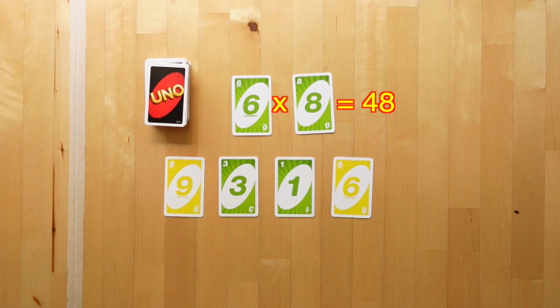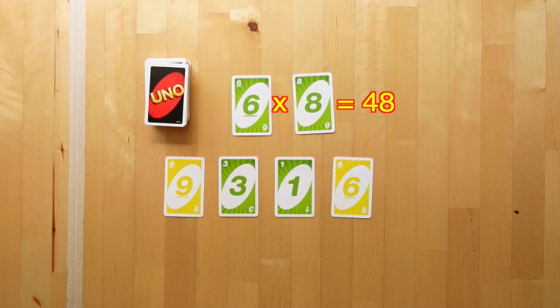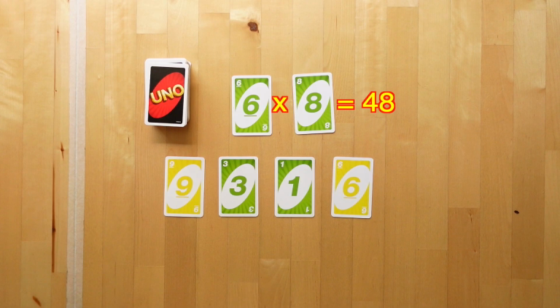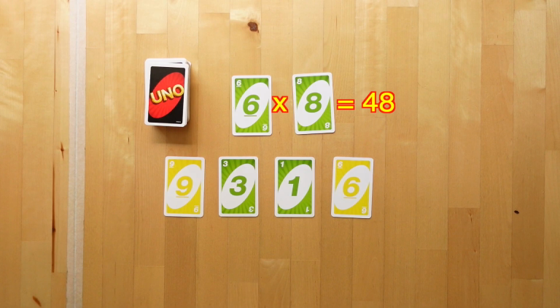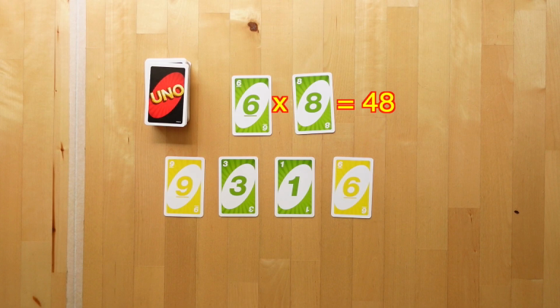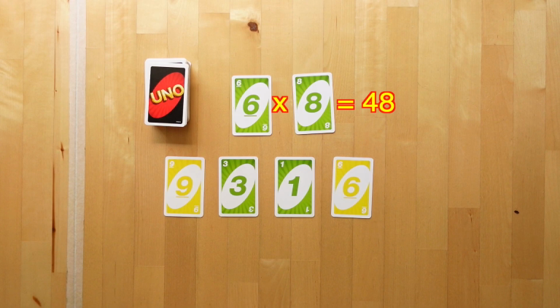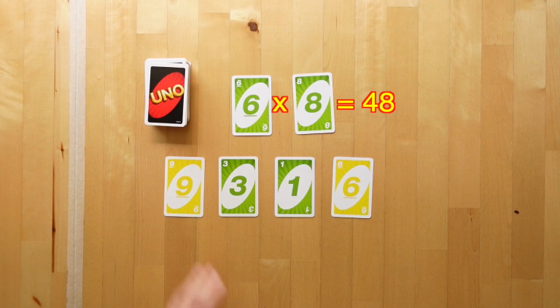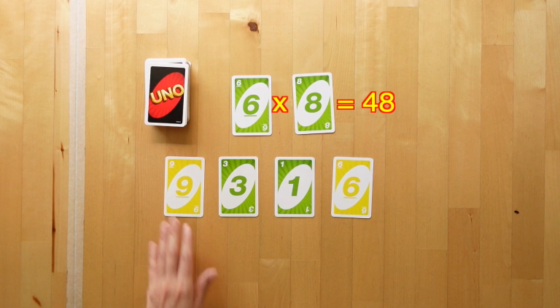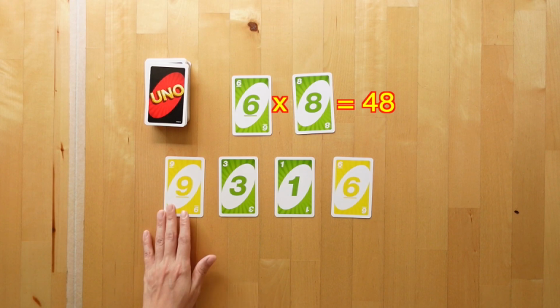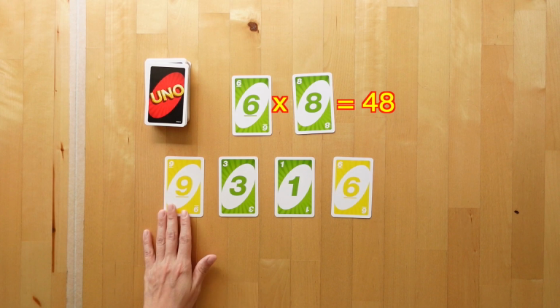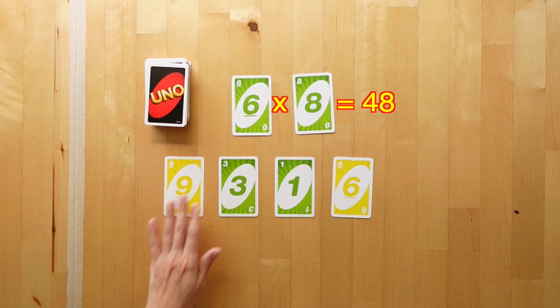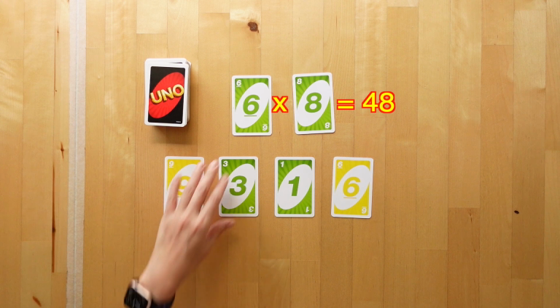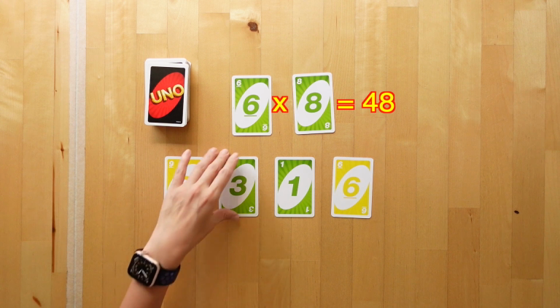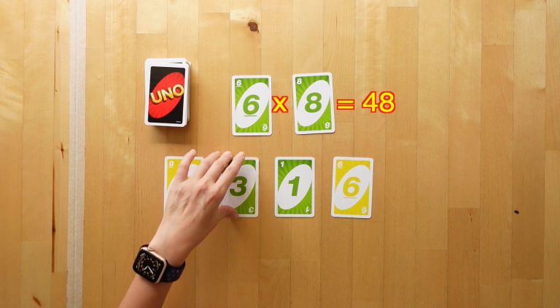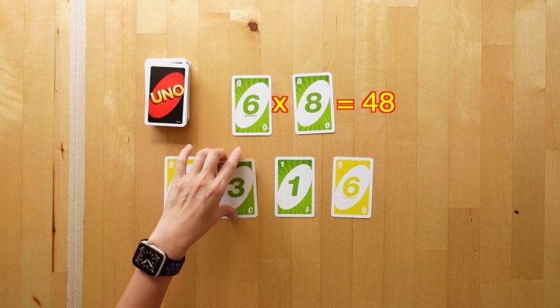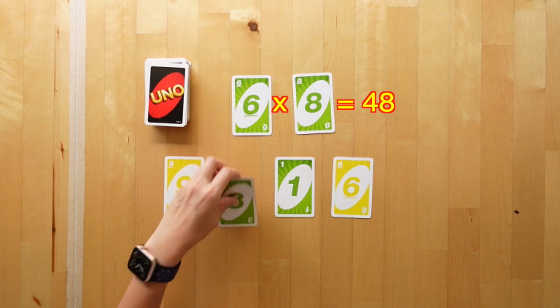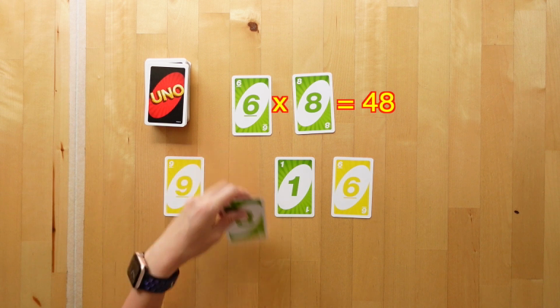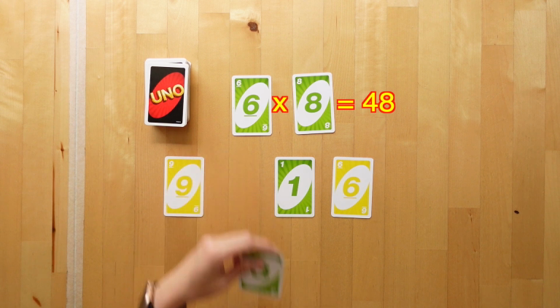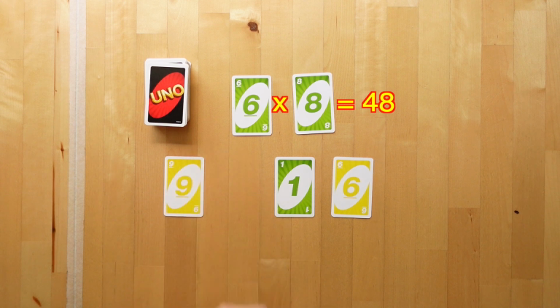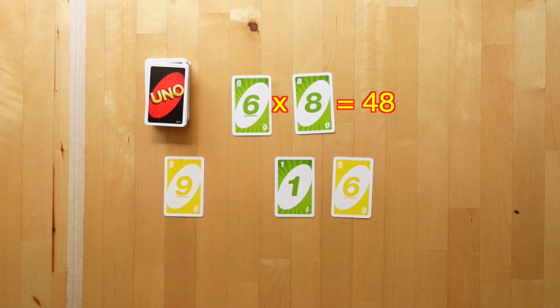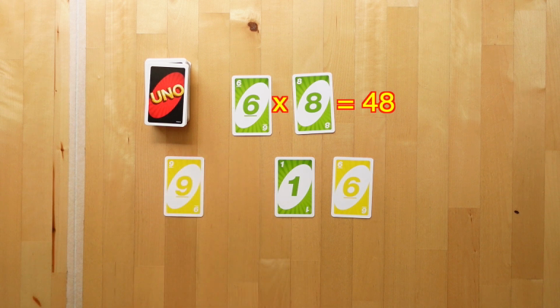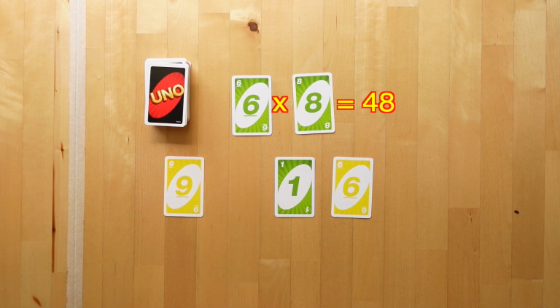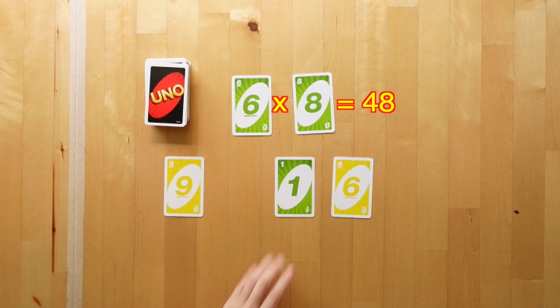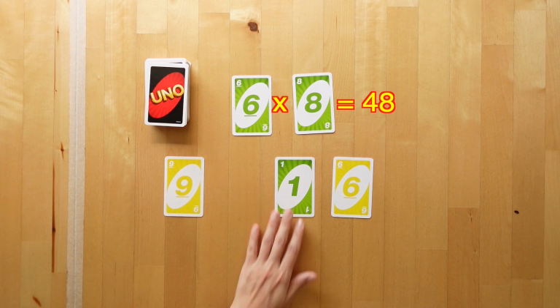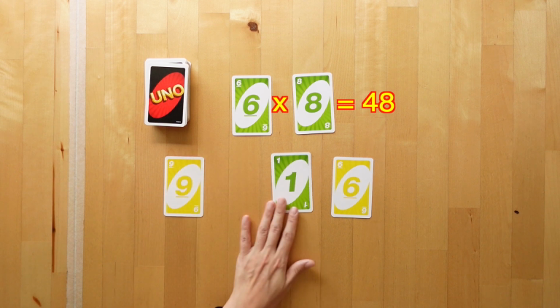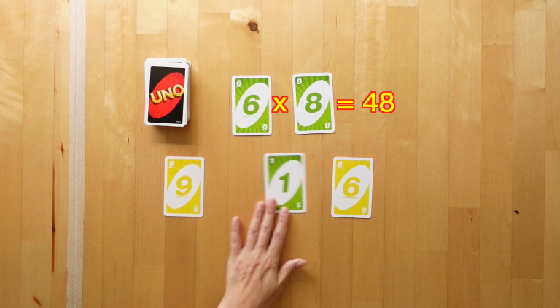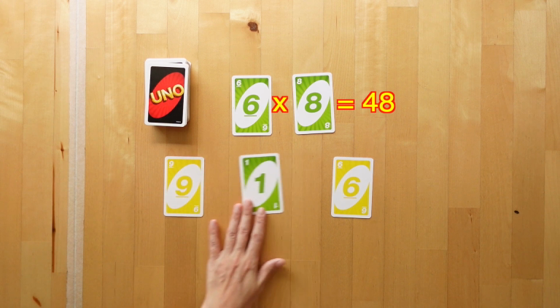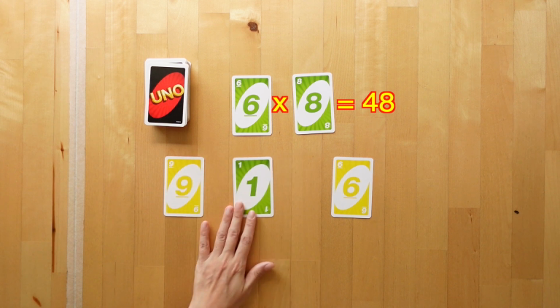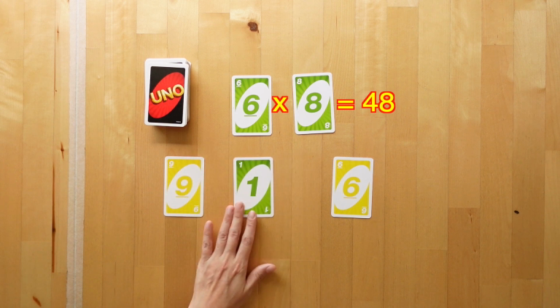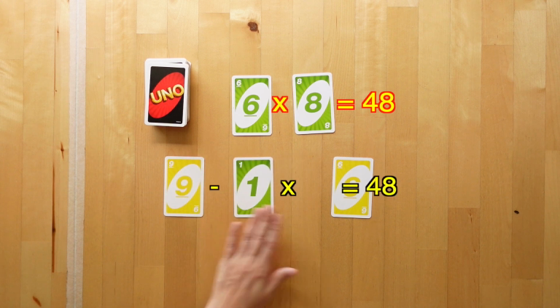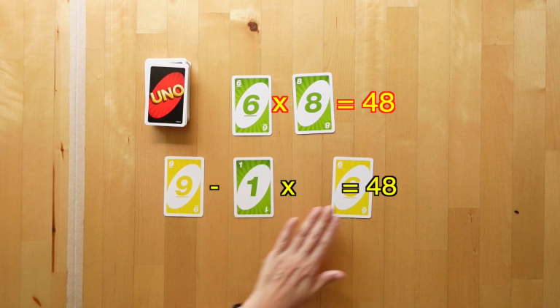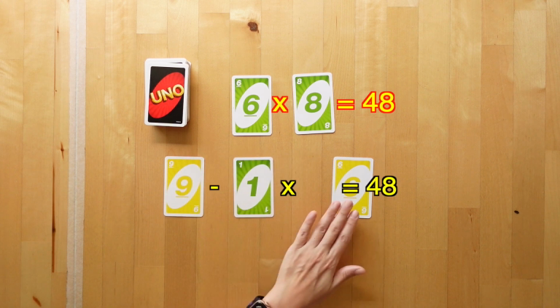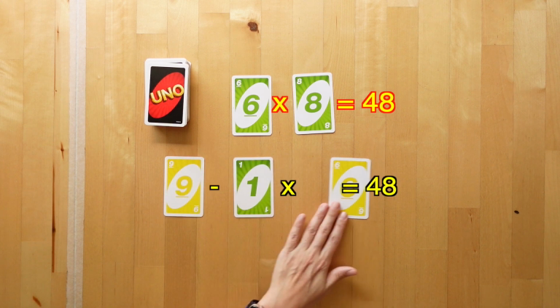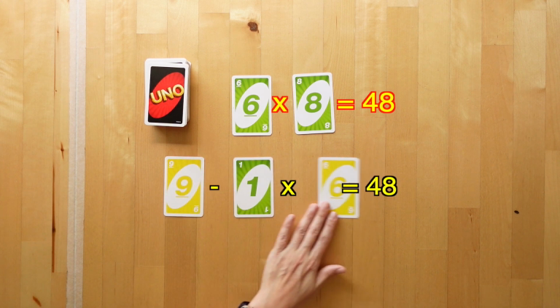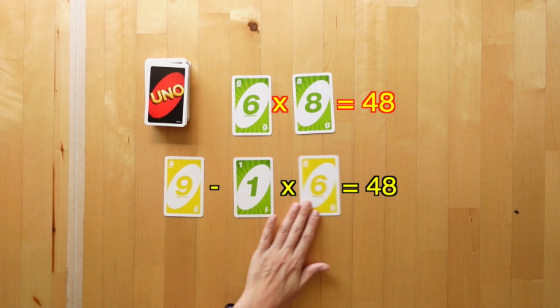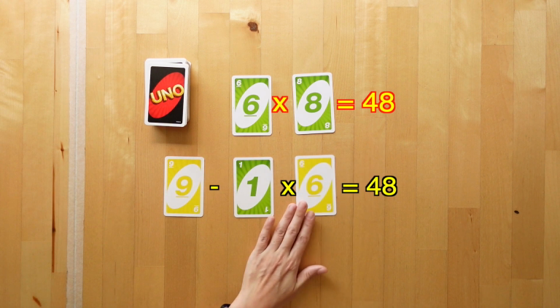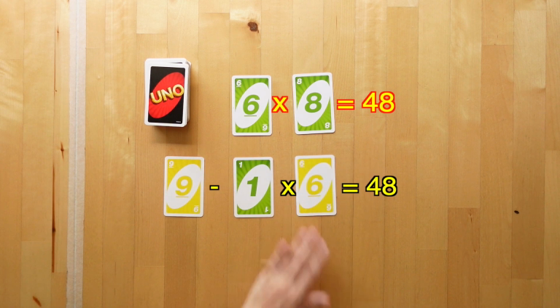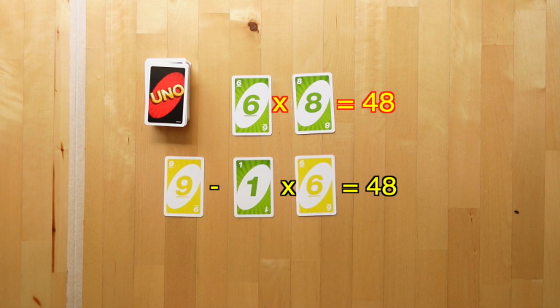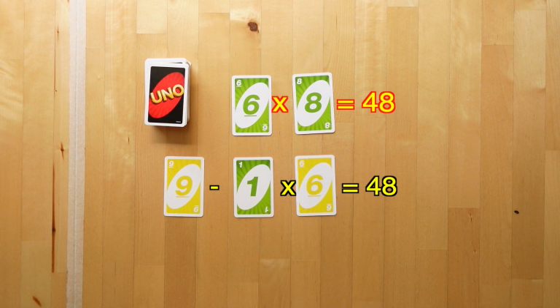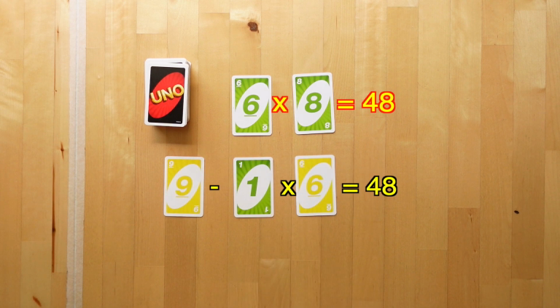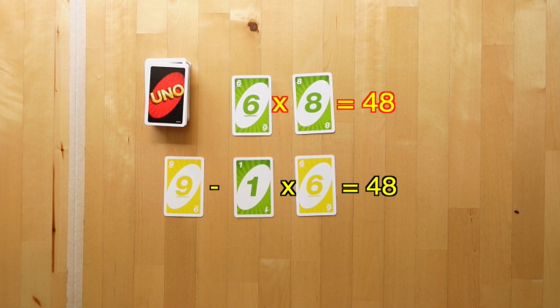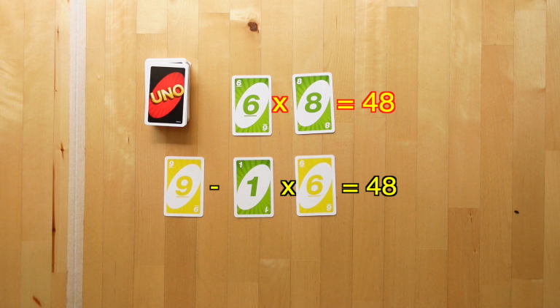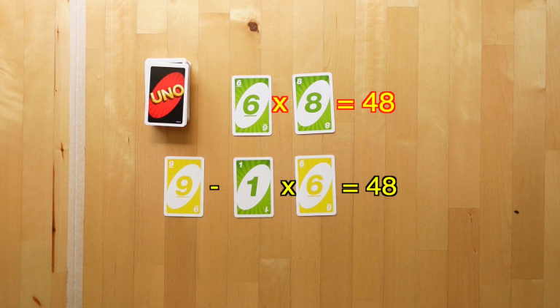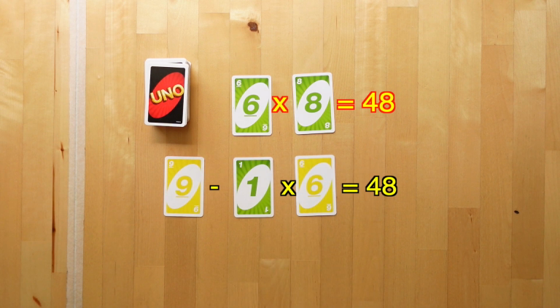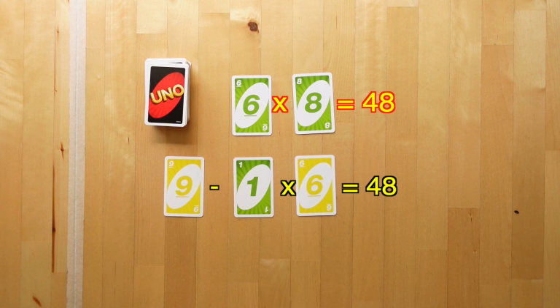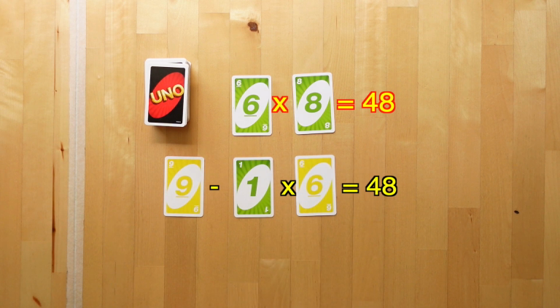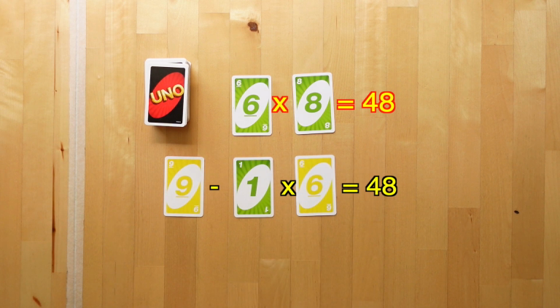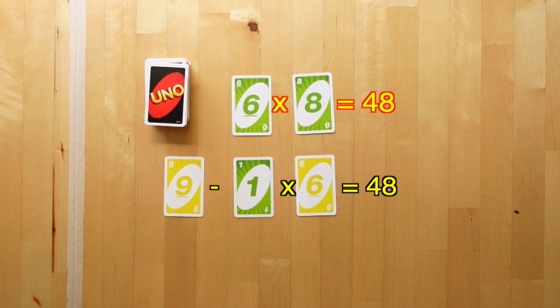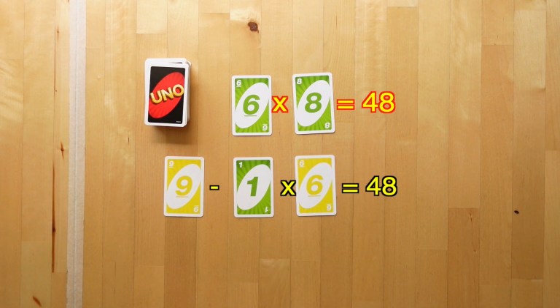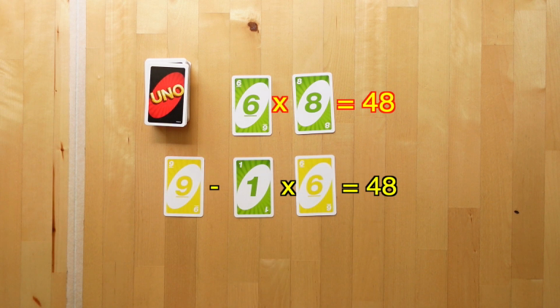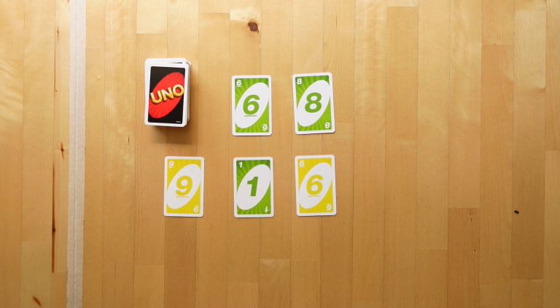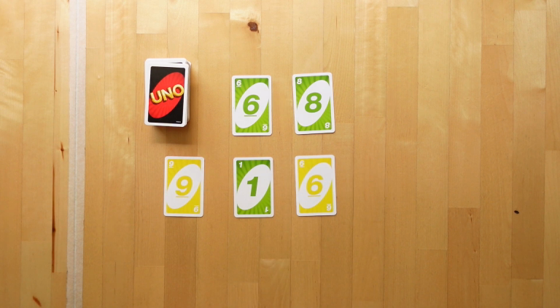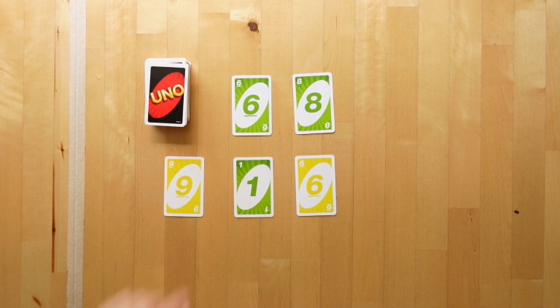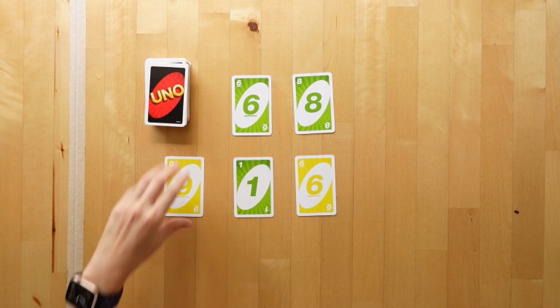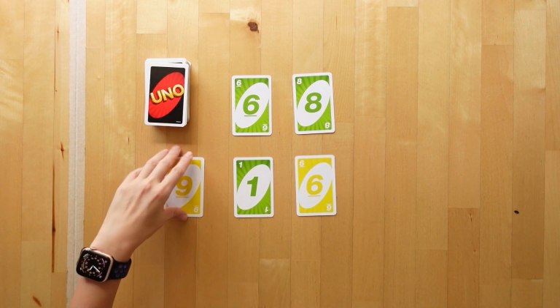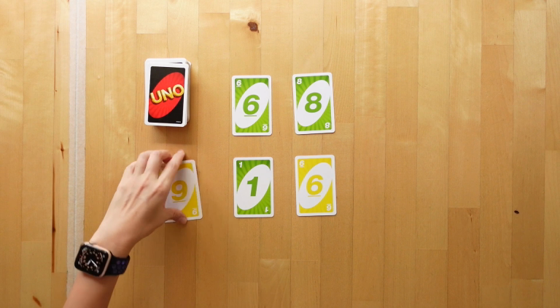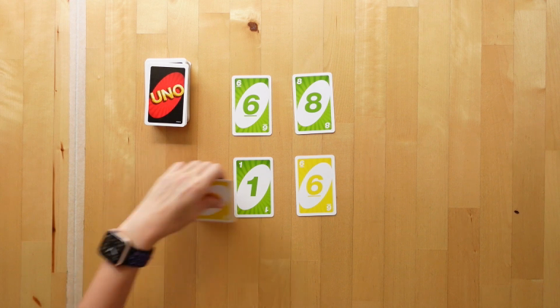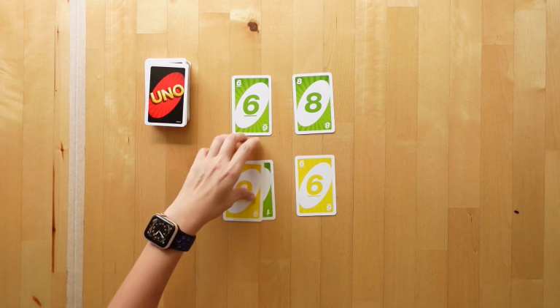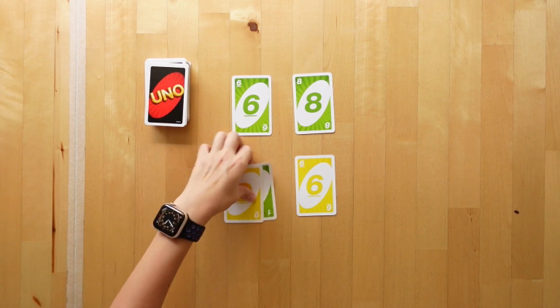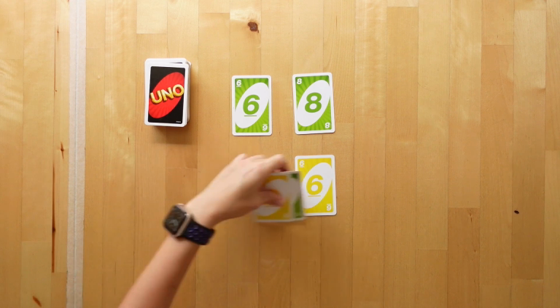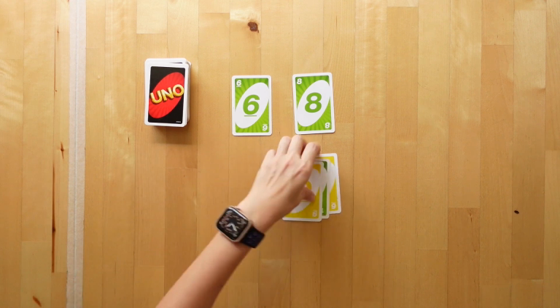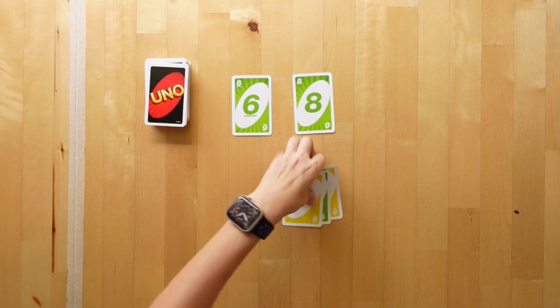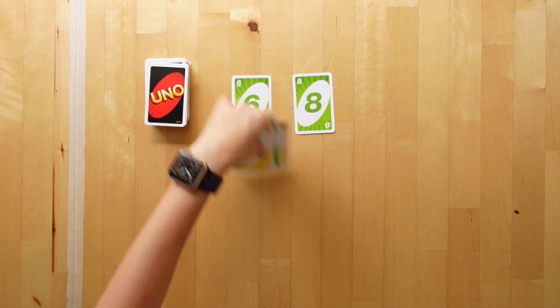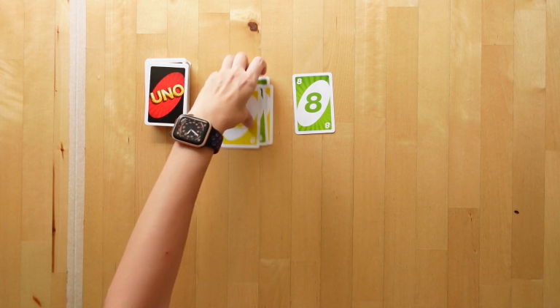So let's see how we can manipulate these numbers to get to 48 or as close to it. 9 subtract 1 is 8. Multiply that by 6 is 48. Exactly.